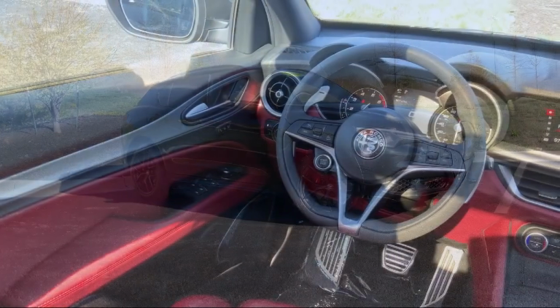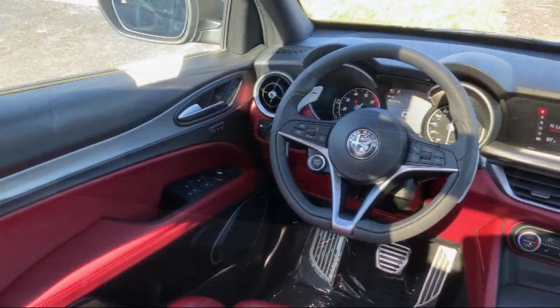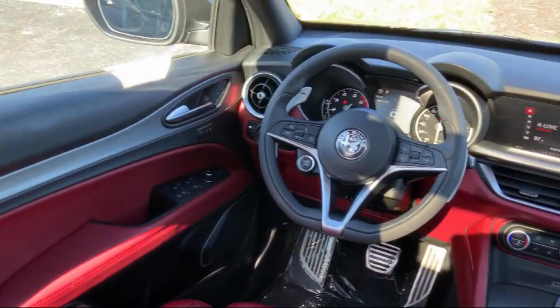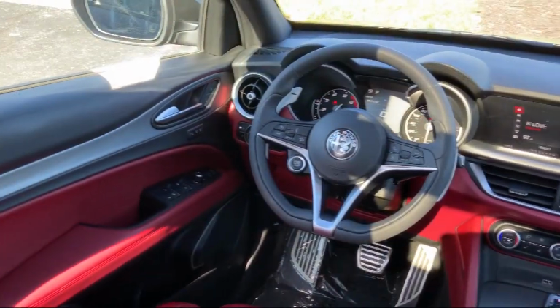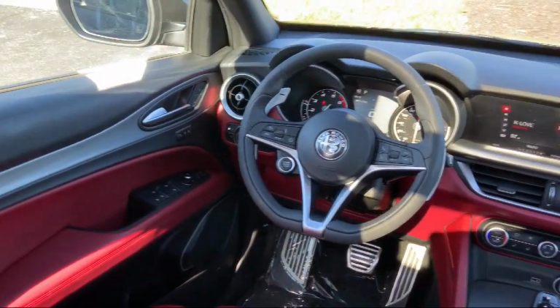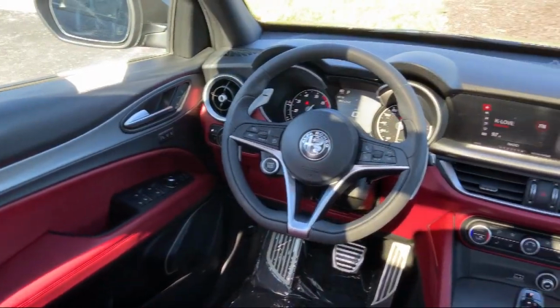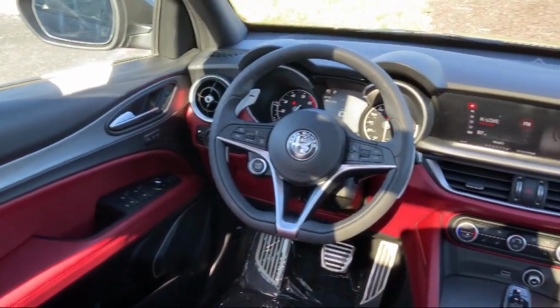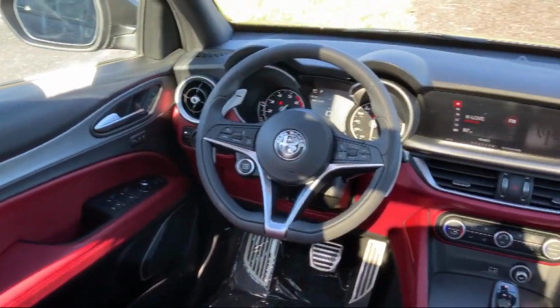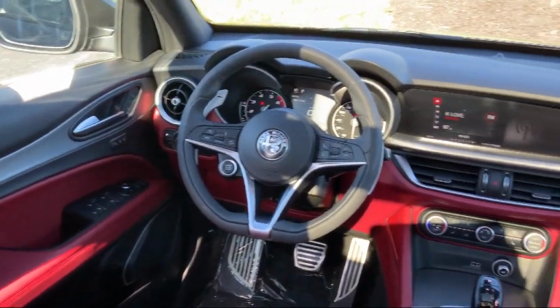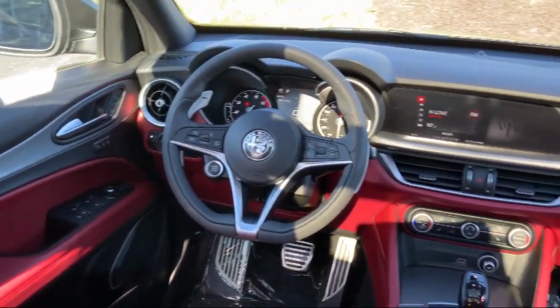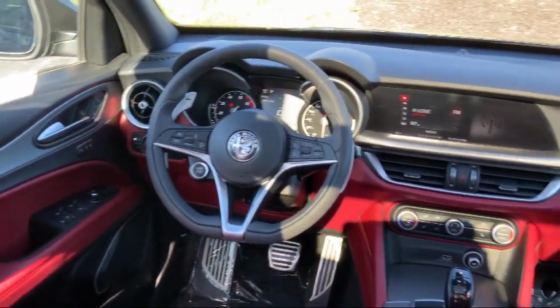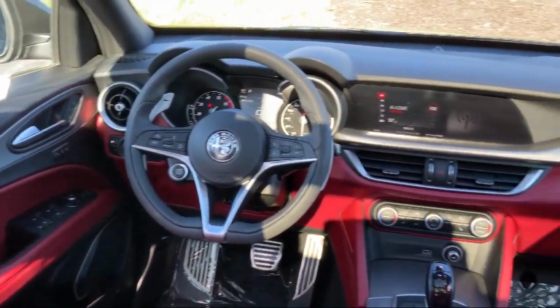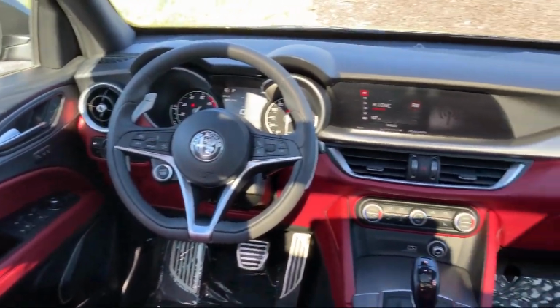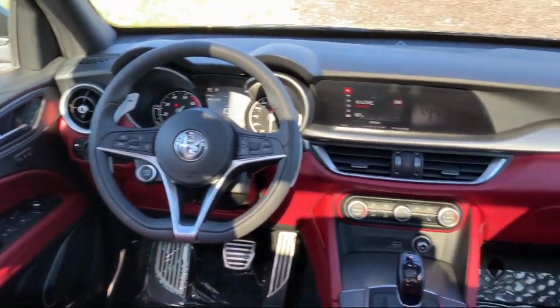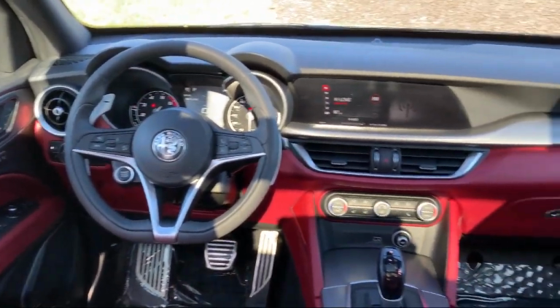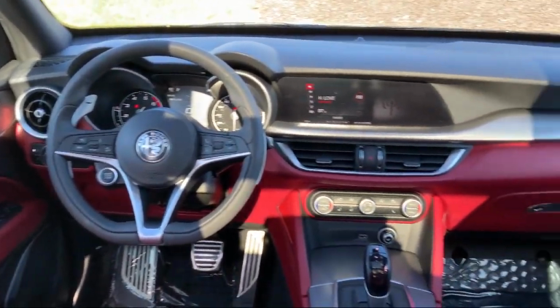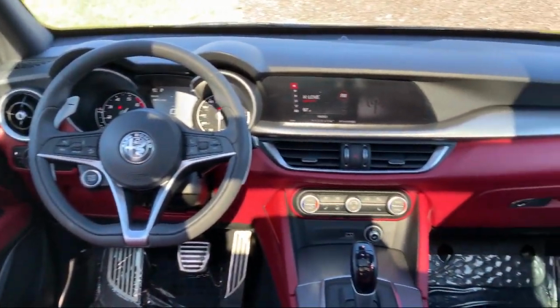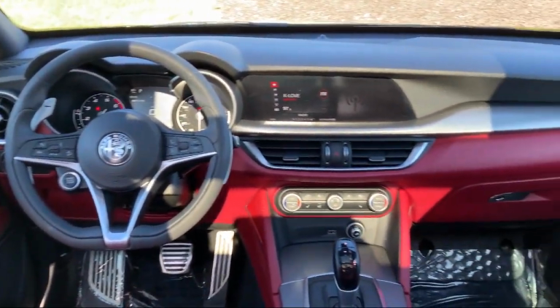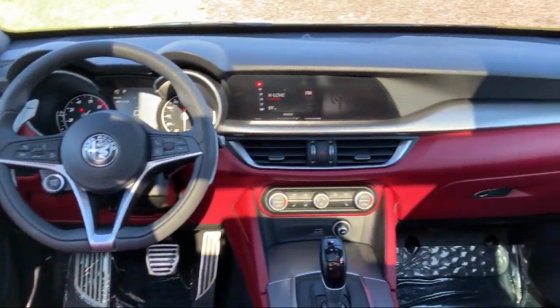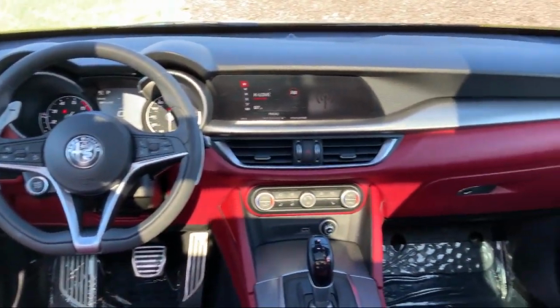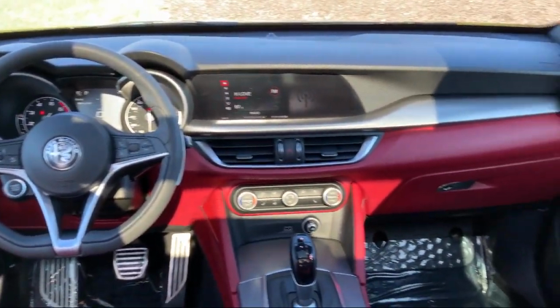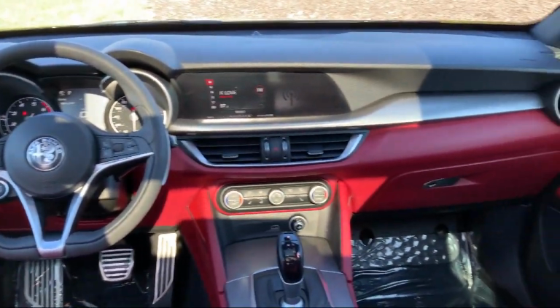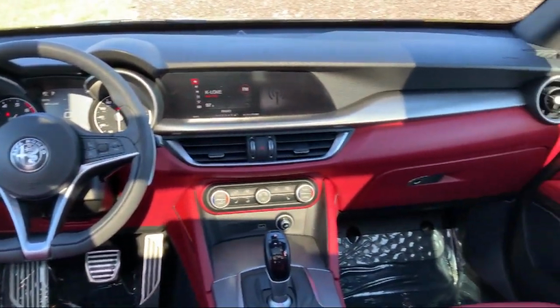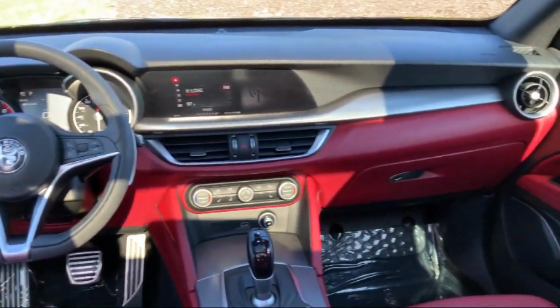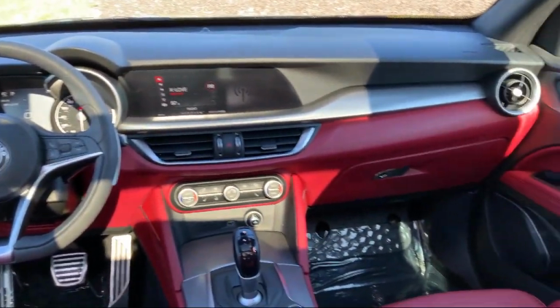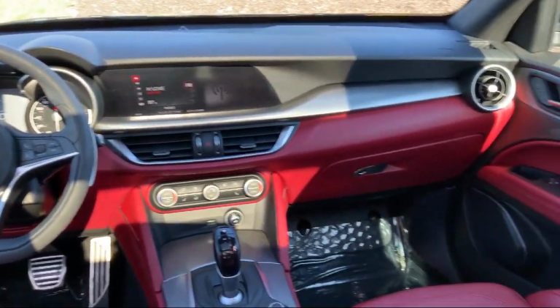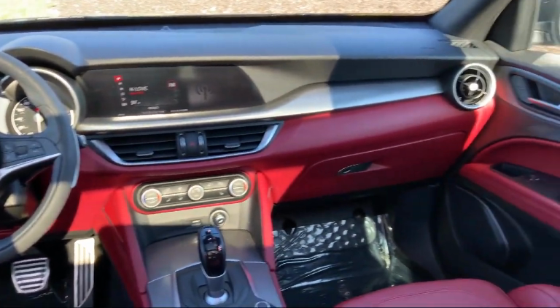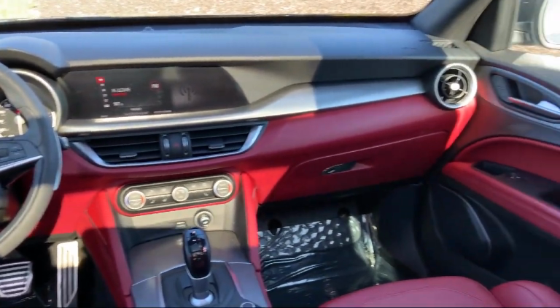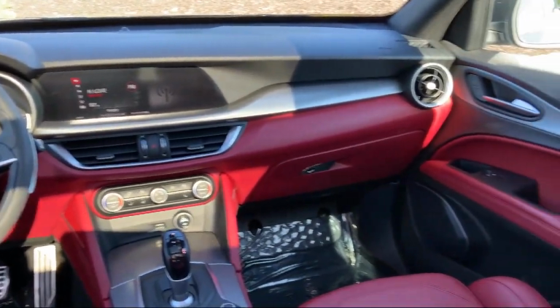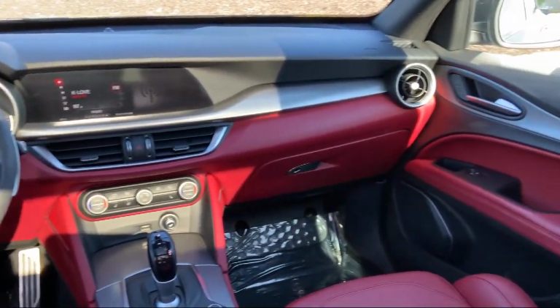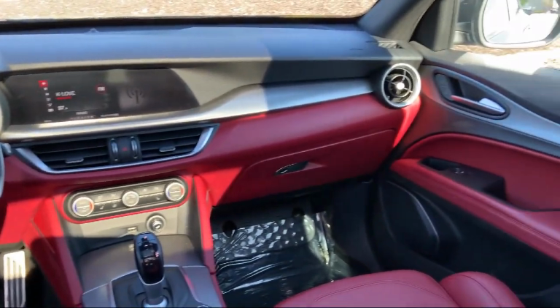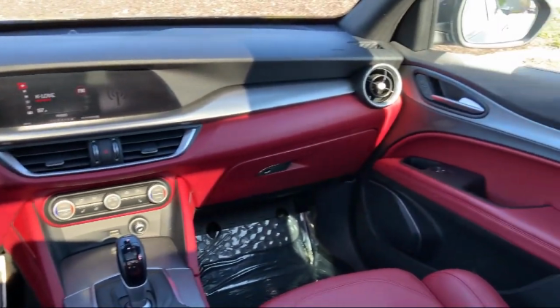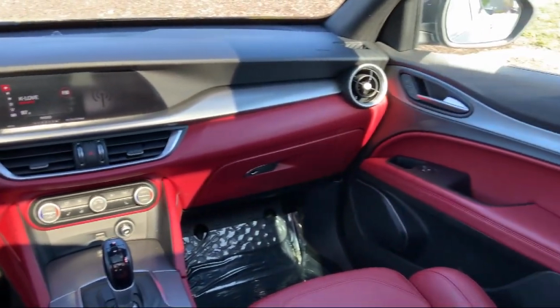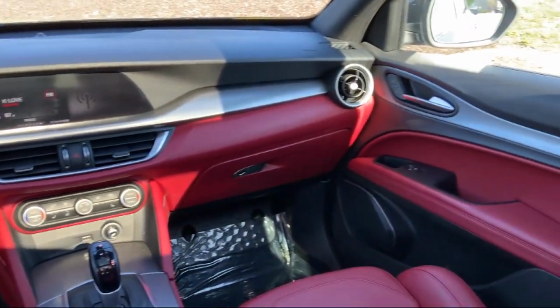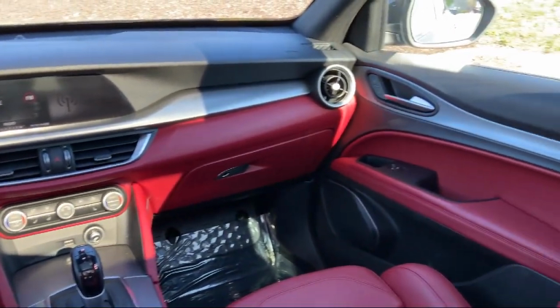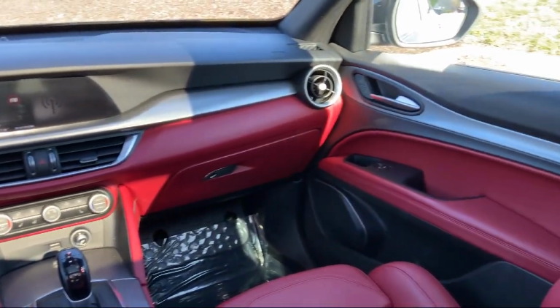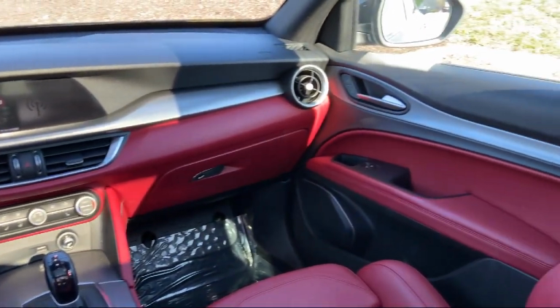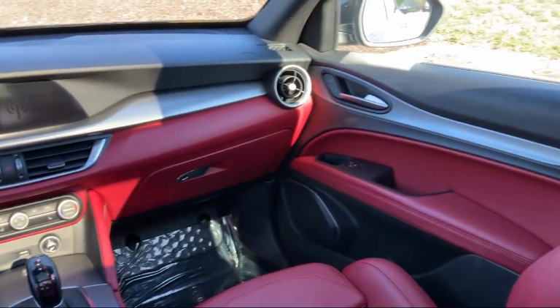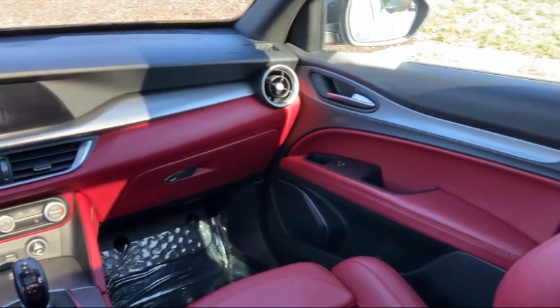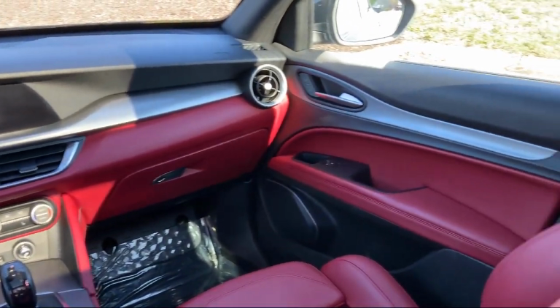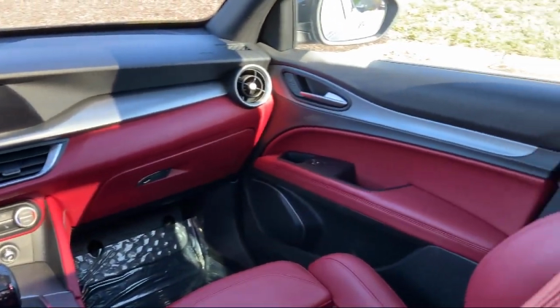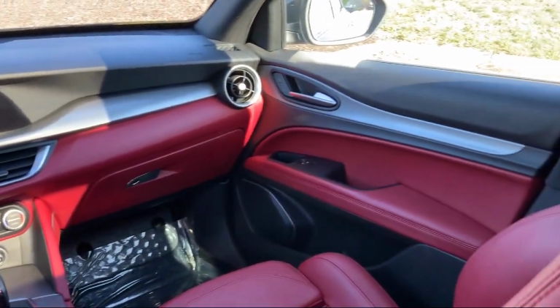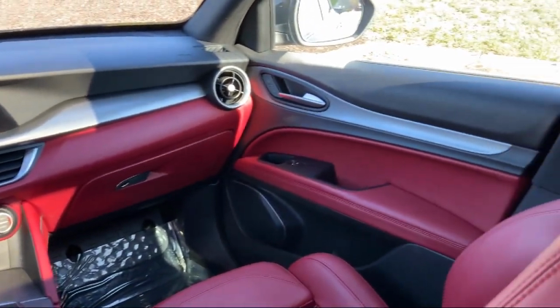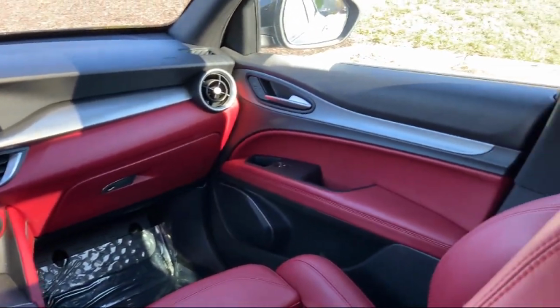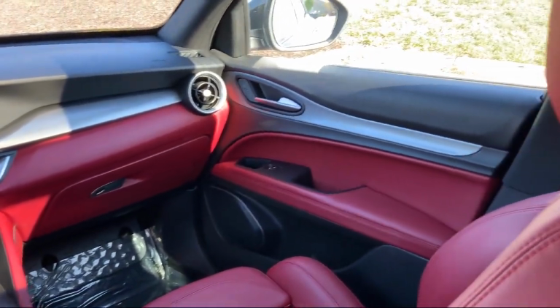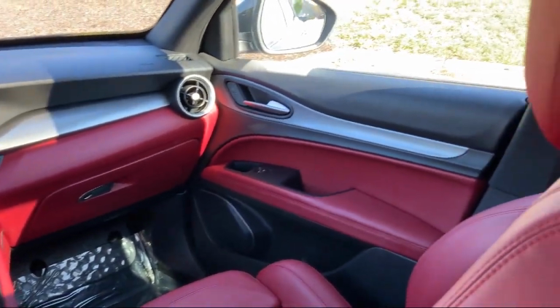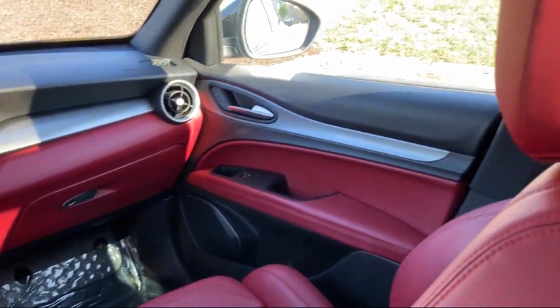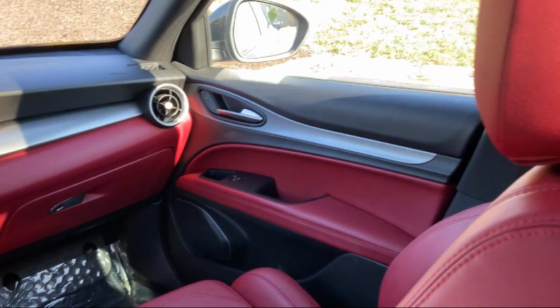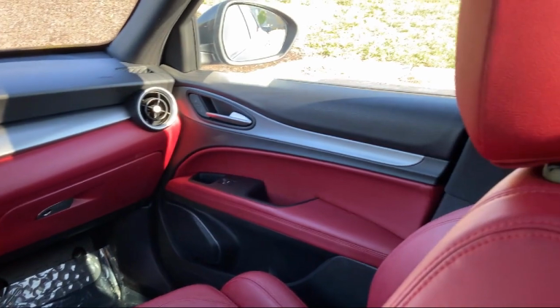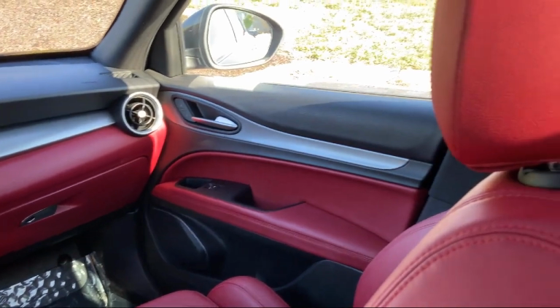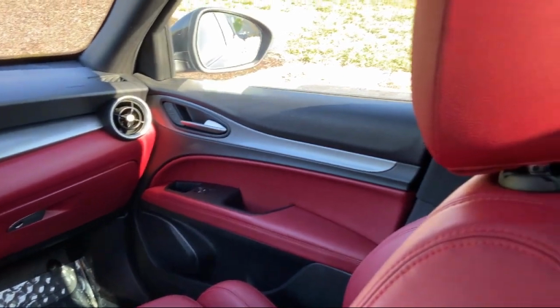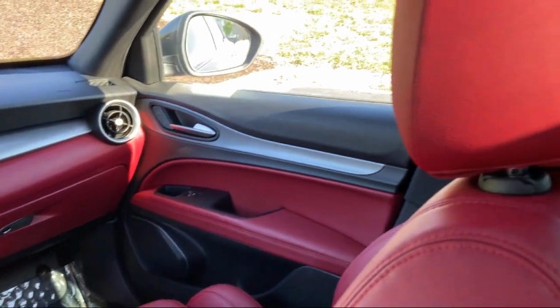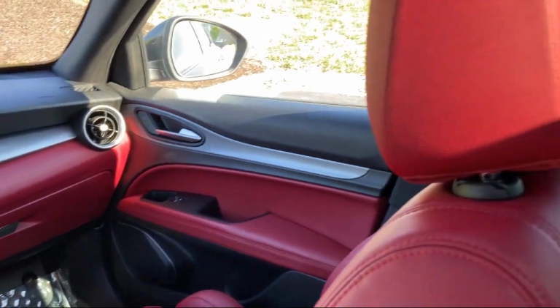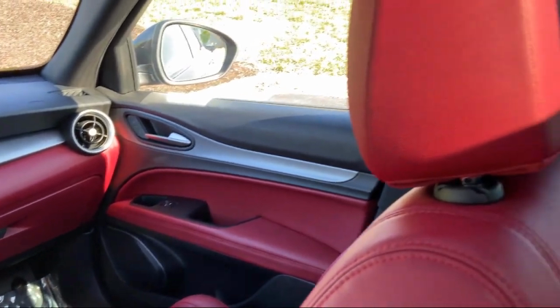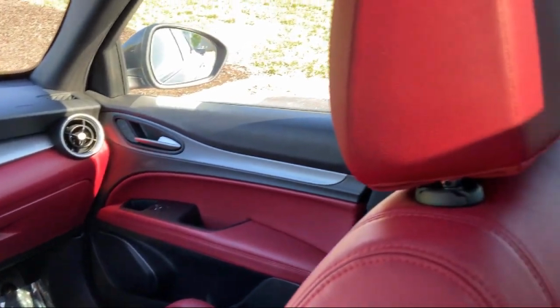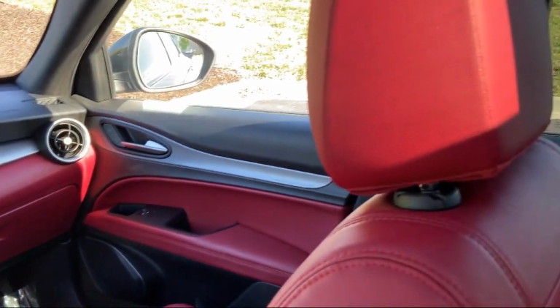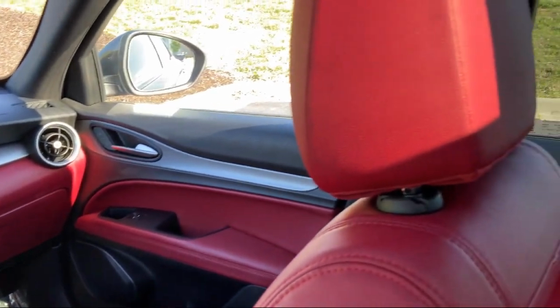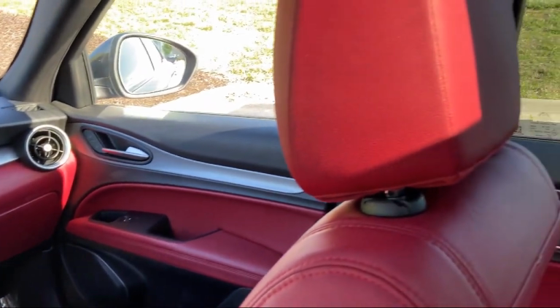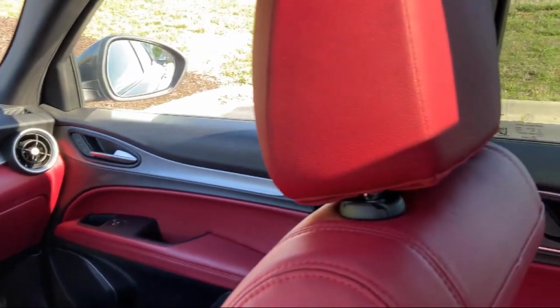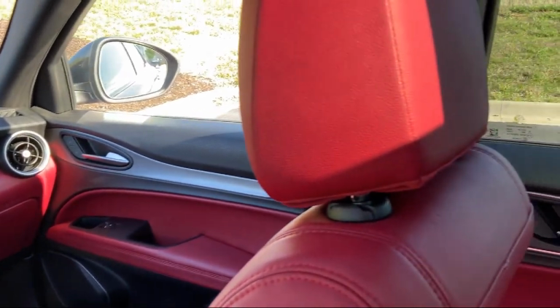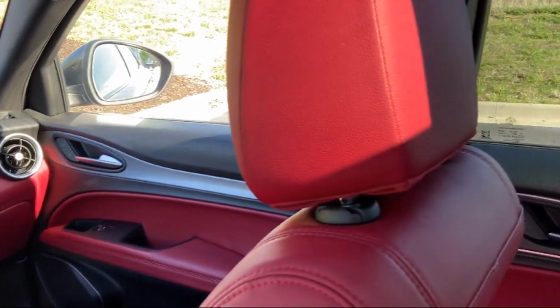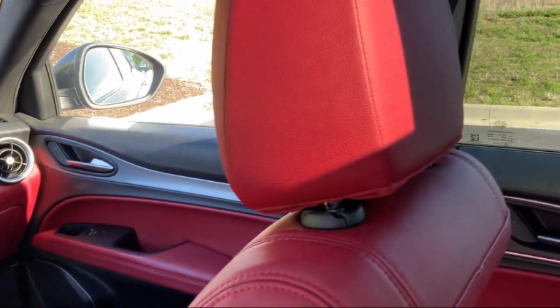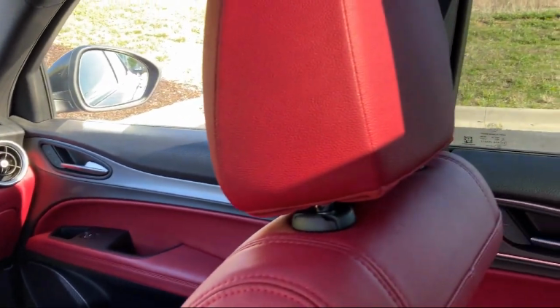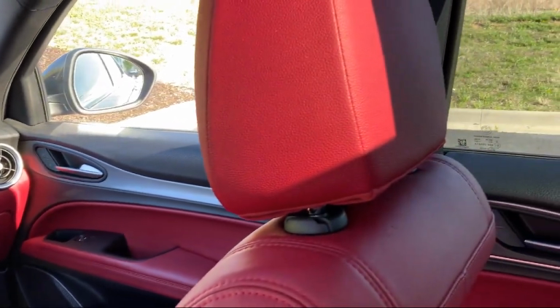Vi-Xenon HID Headlamps, Wood Dashboard Insert, and has less than 35,000 miles on the odometer.